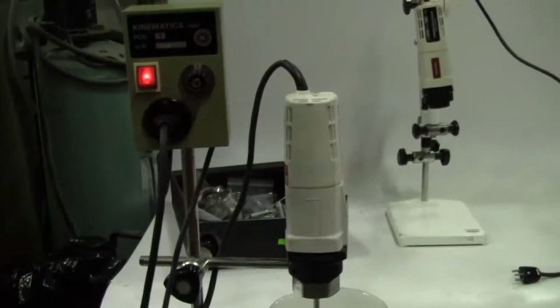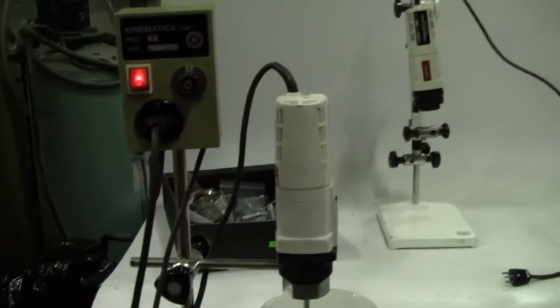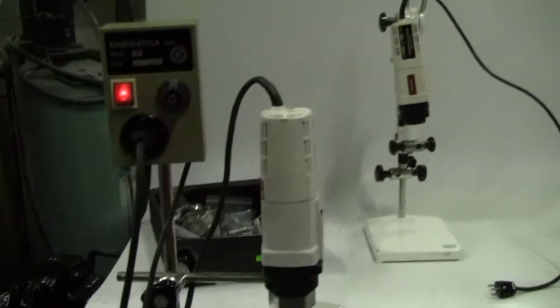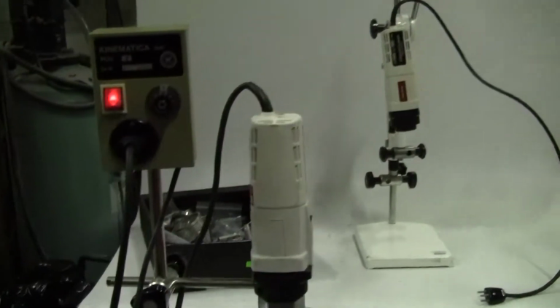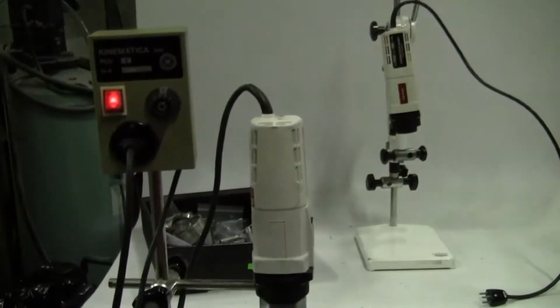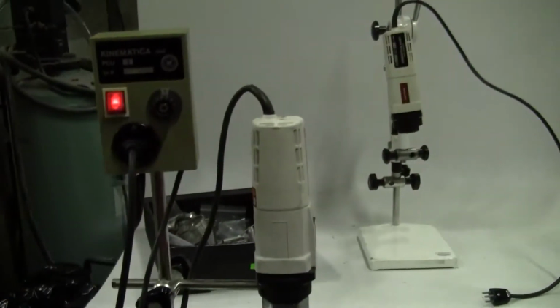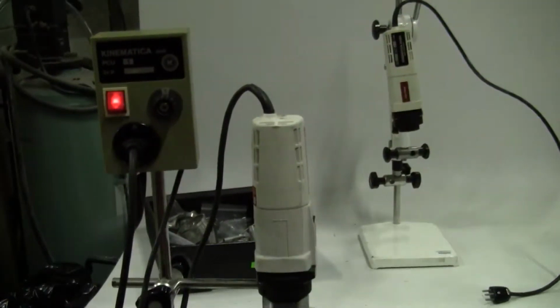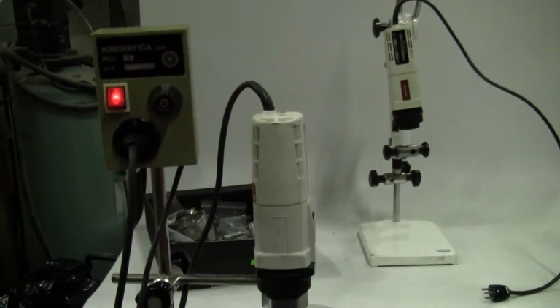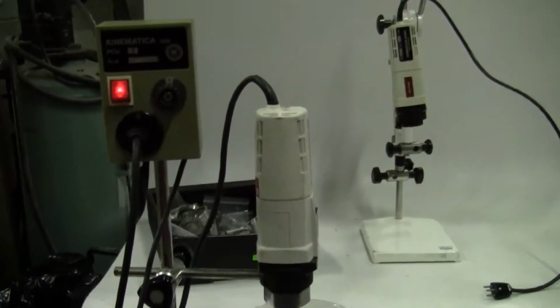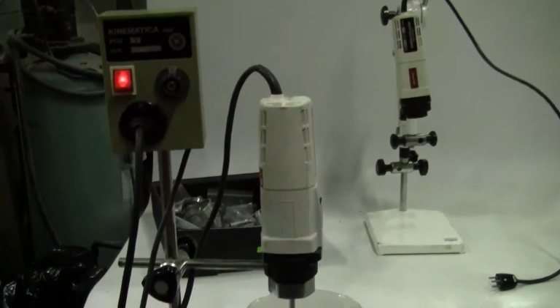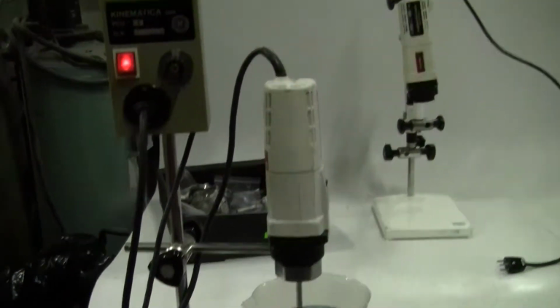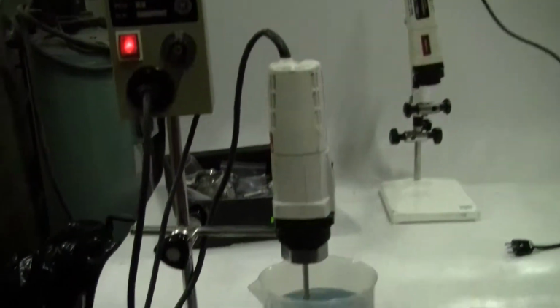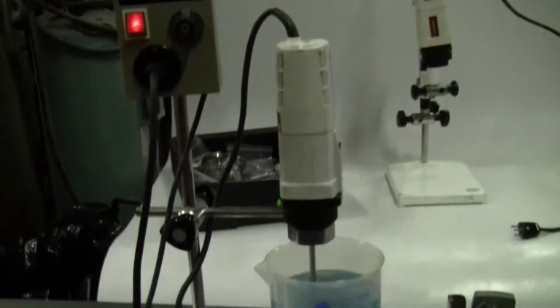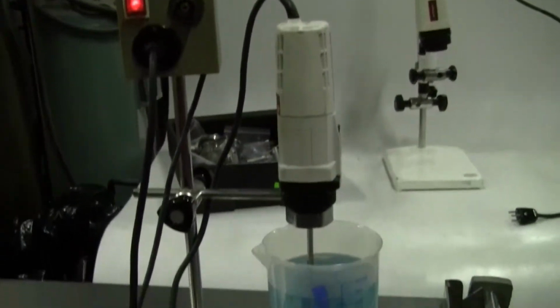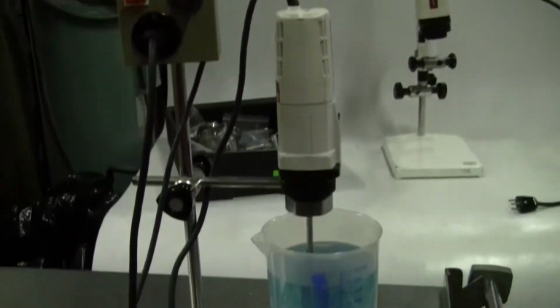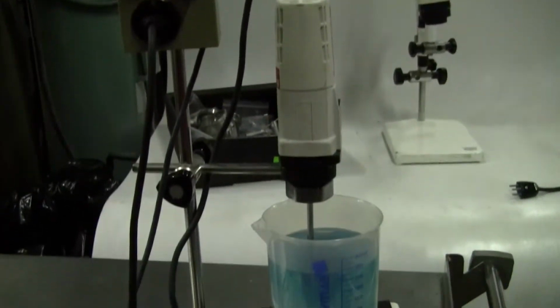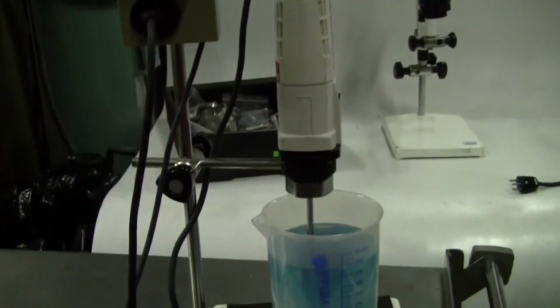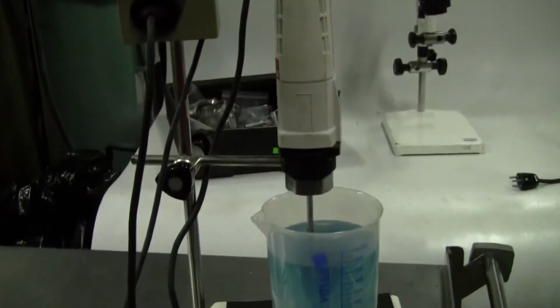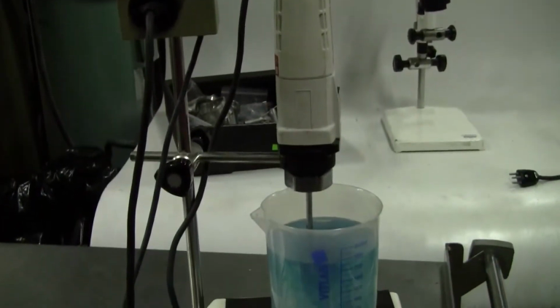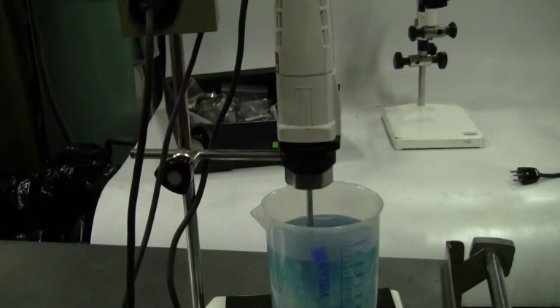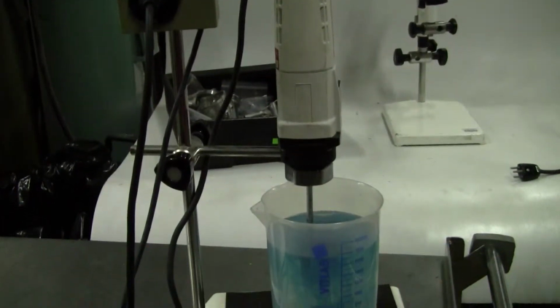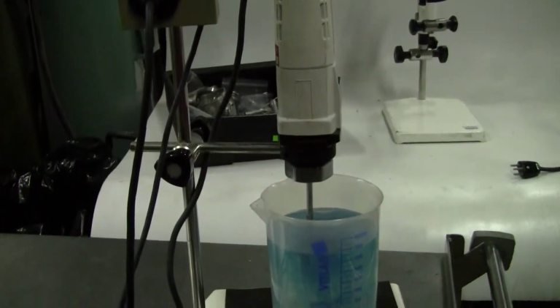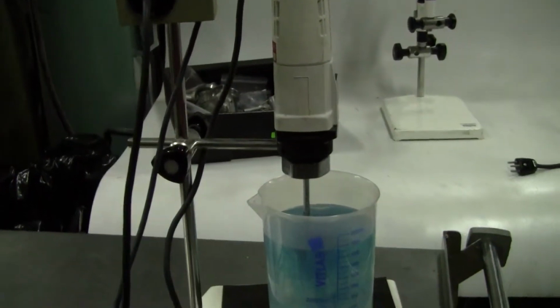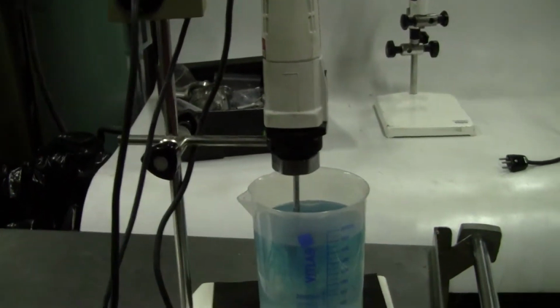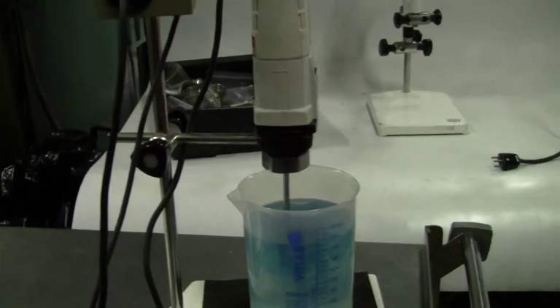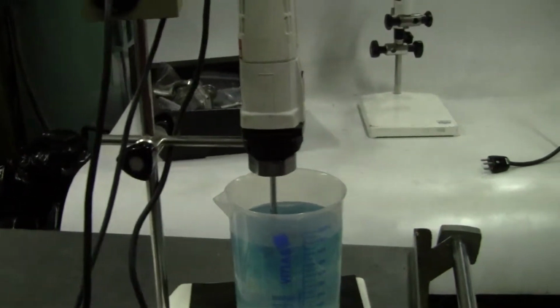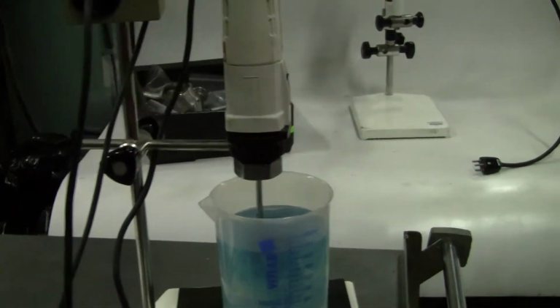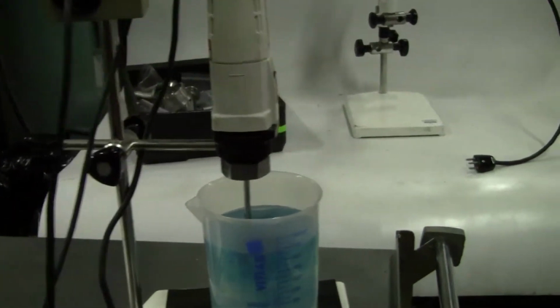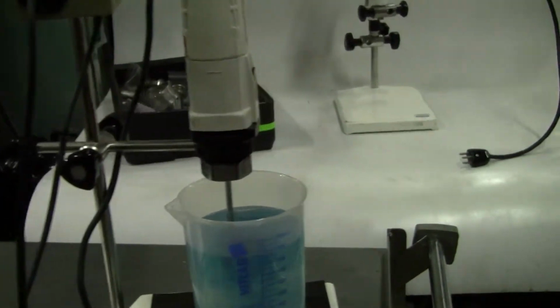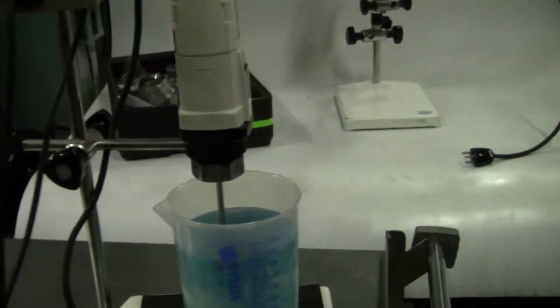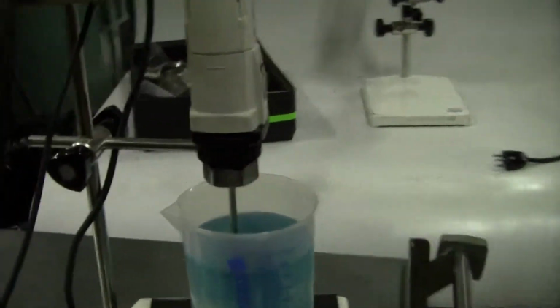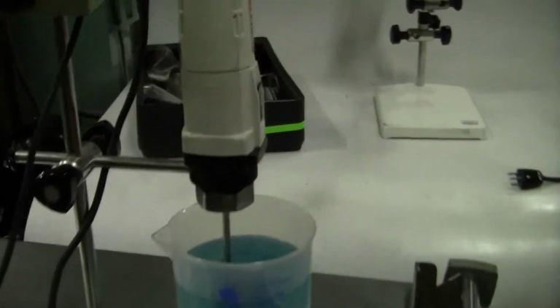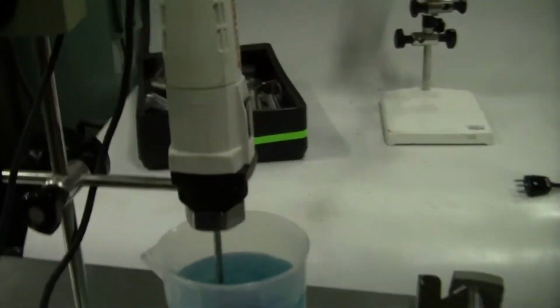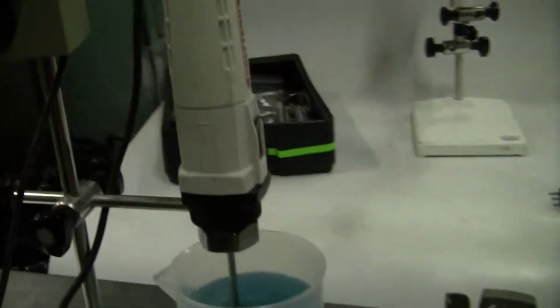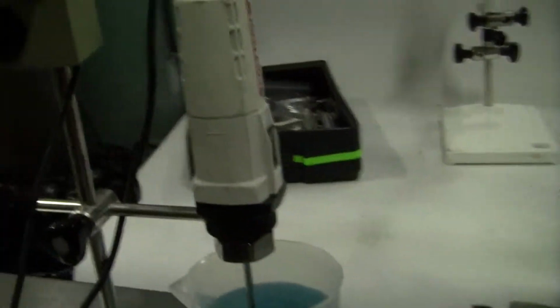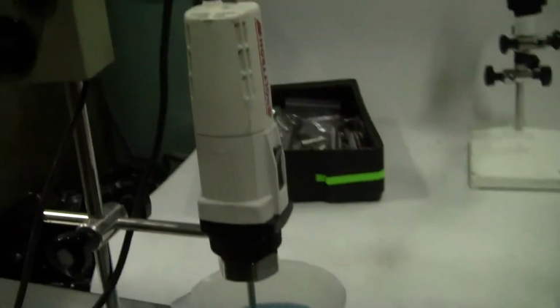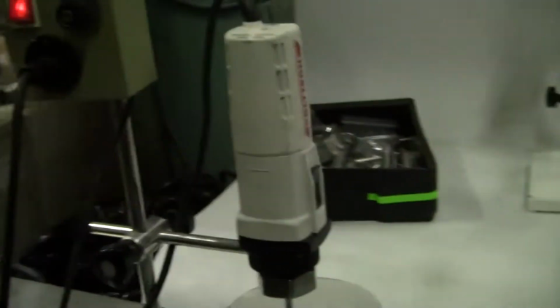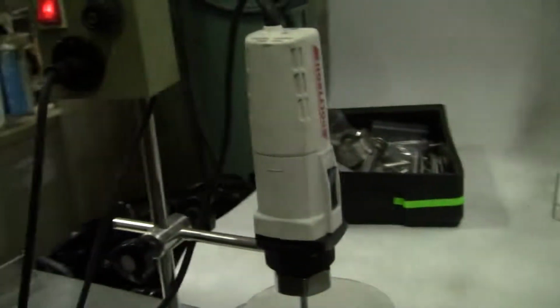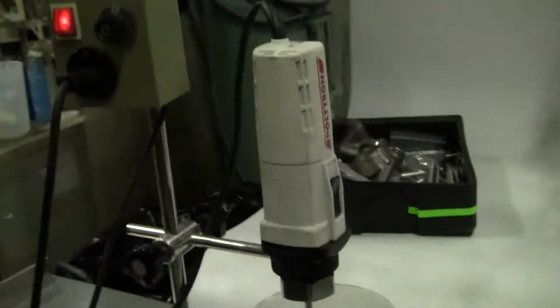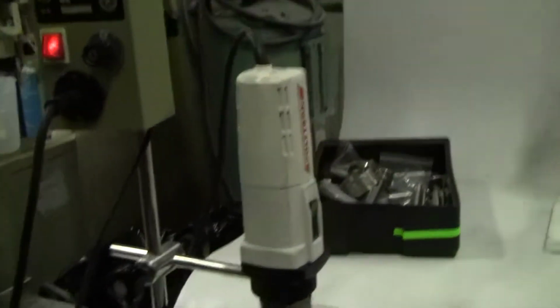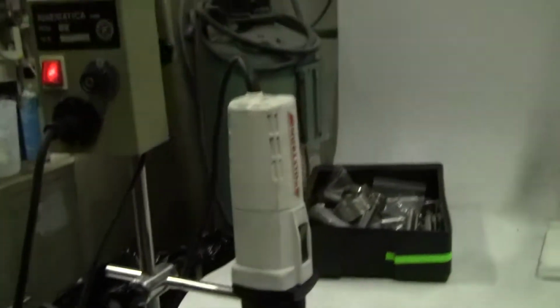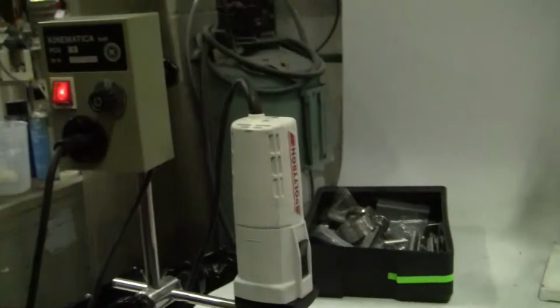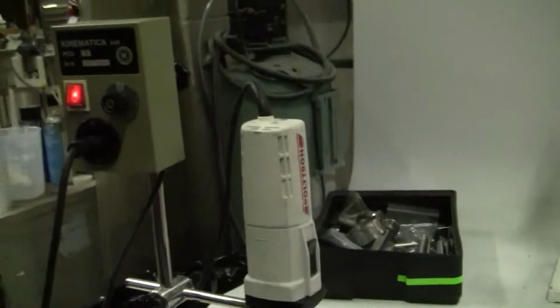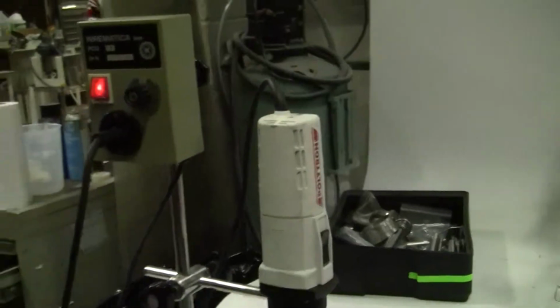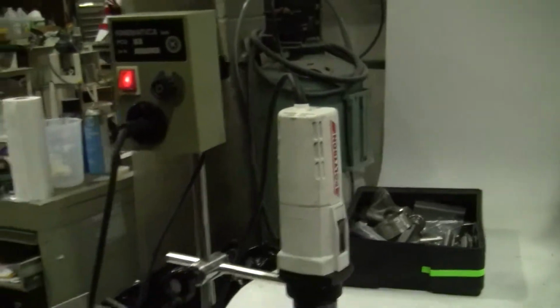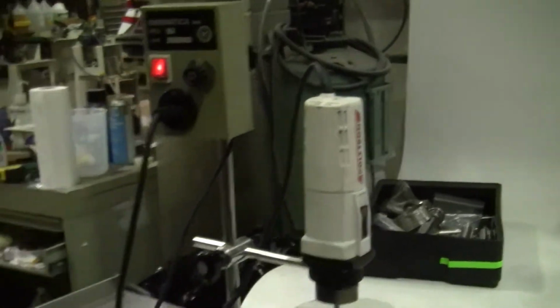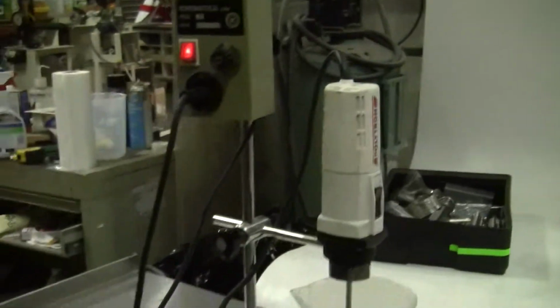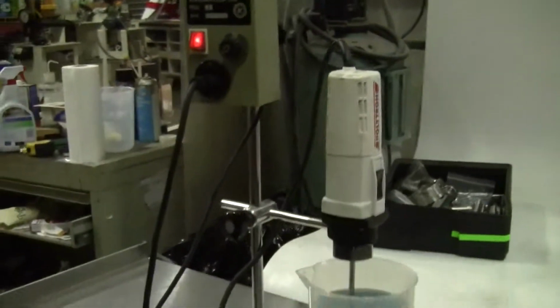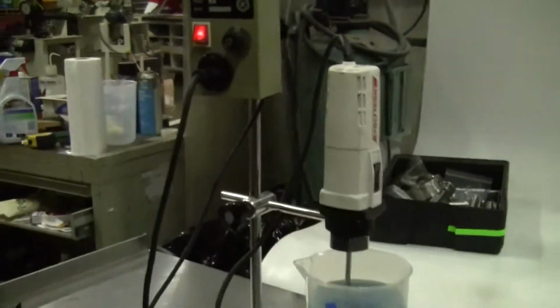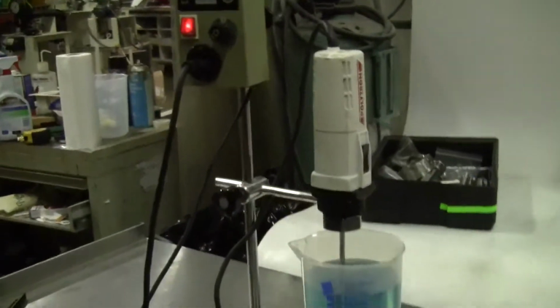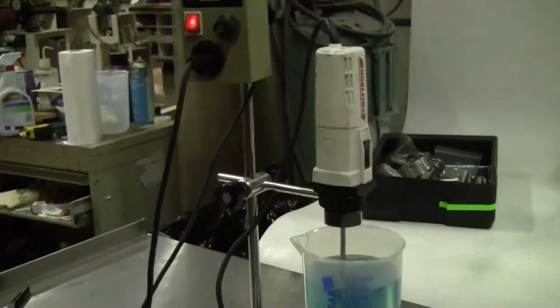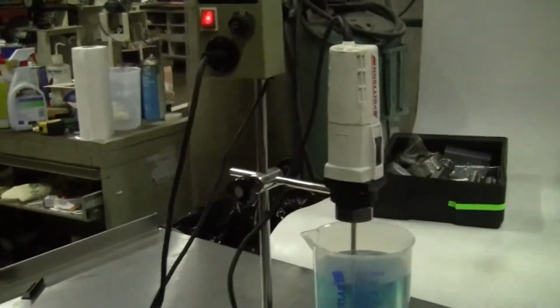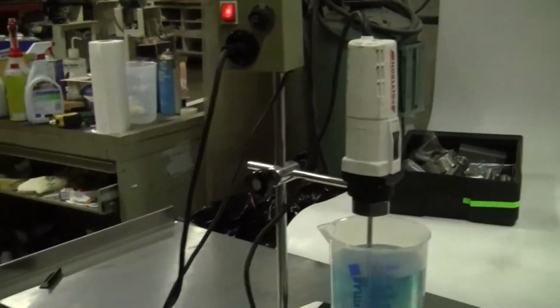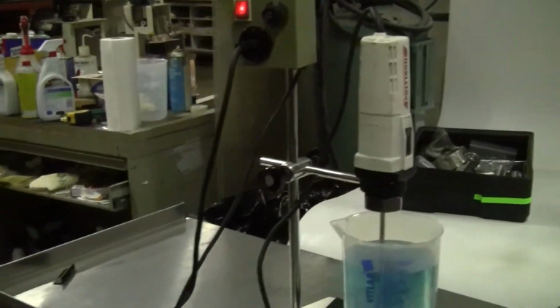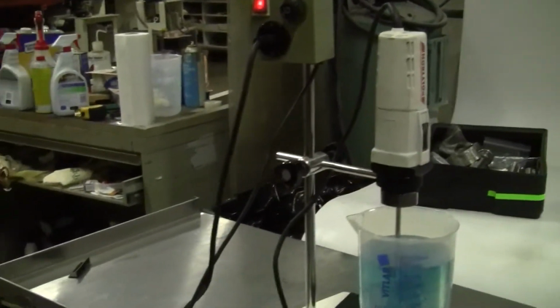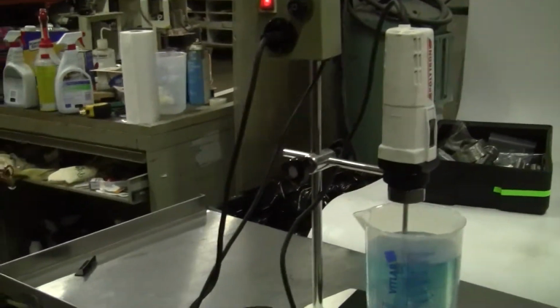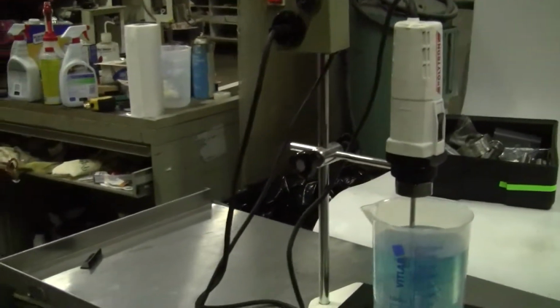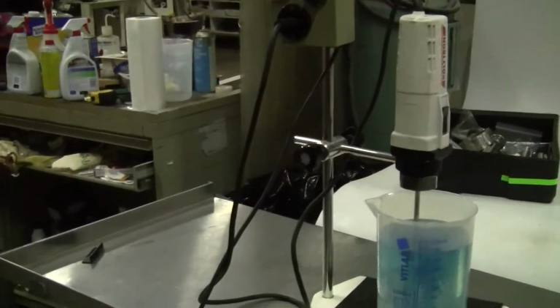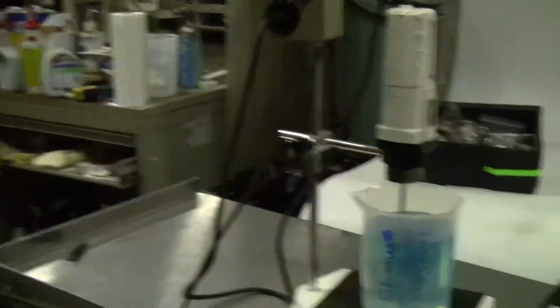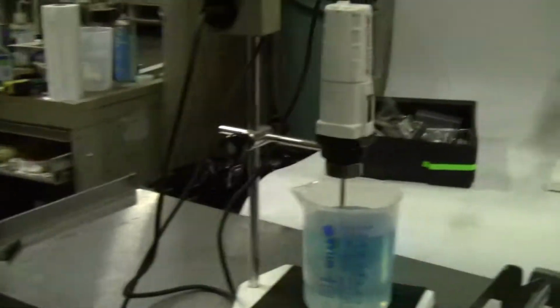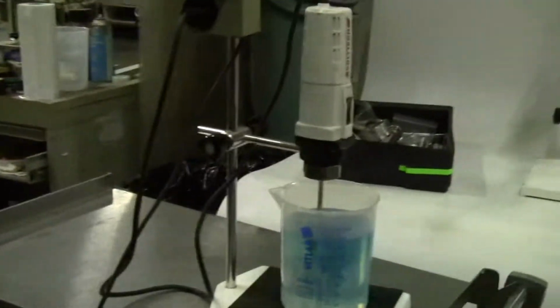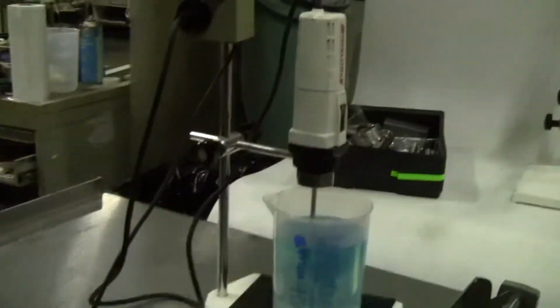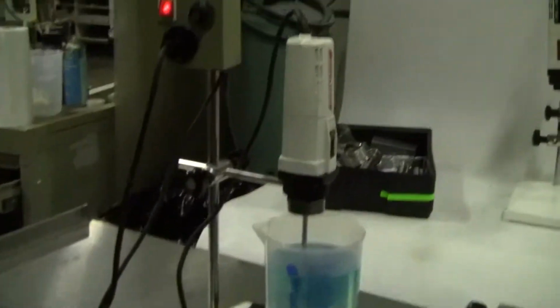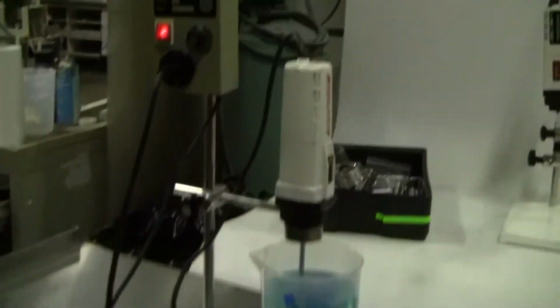Hi, this is Michael from Hitech Trader. Today we're looking at a Polytron homogenizer with a kinematic motor controller.